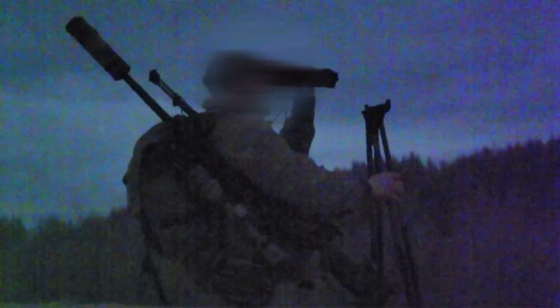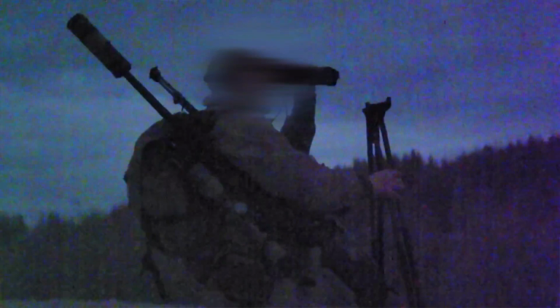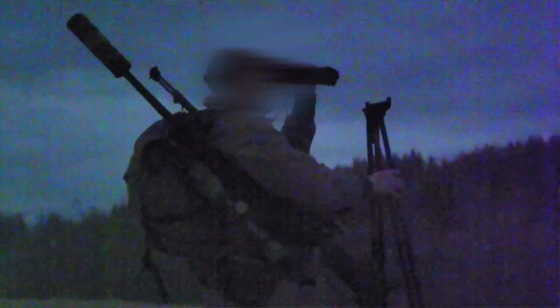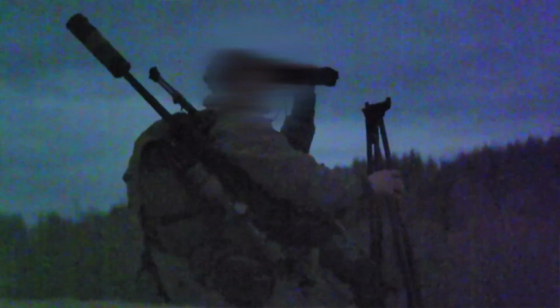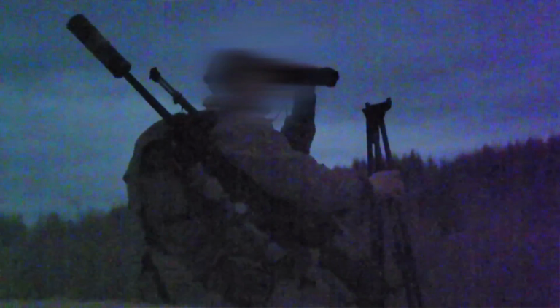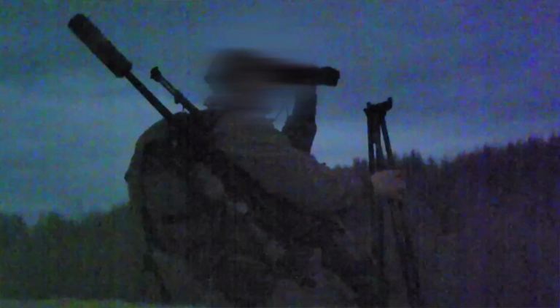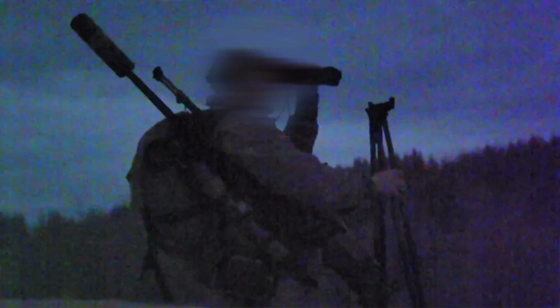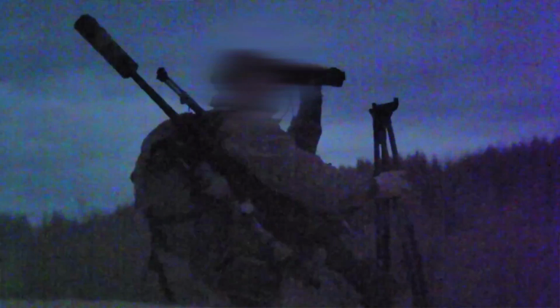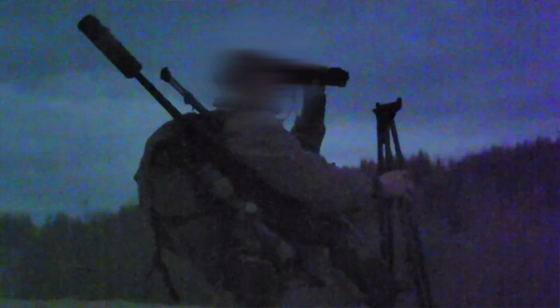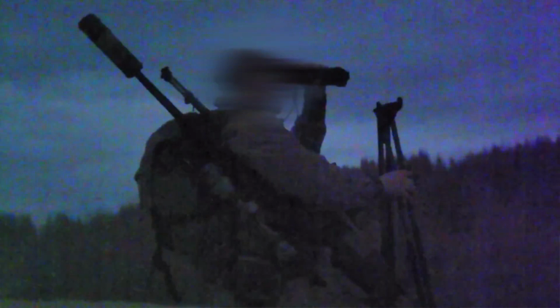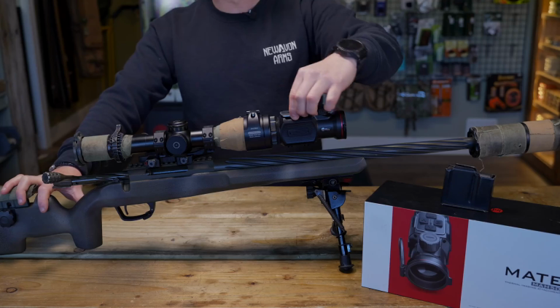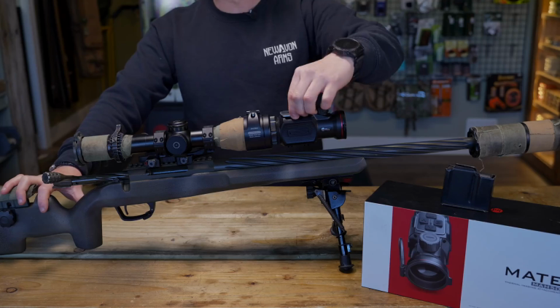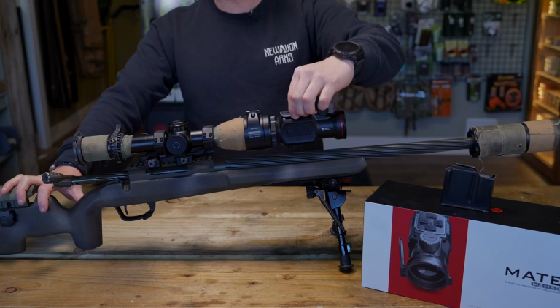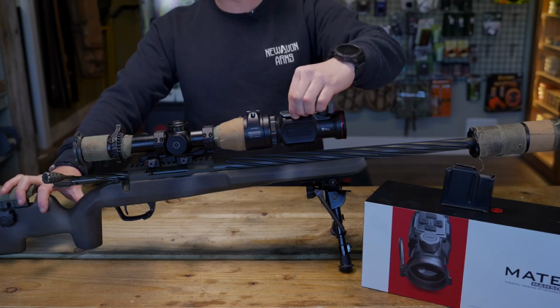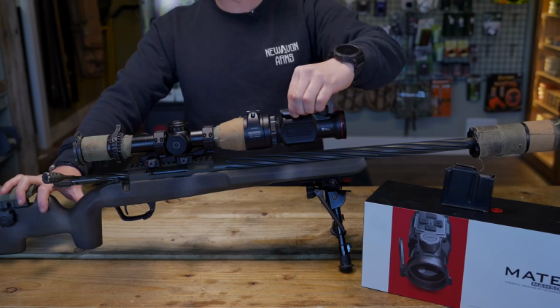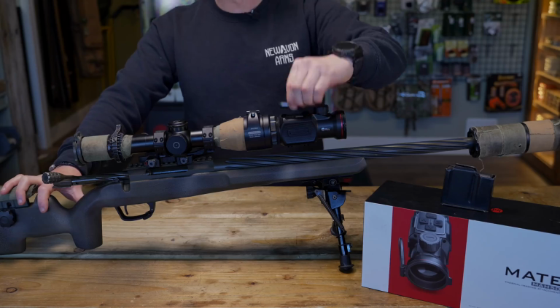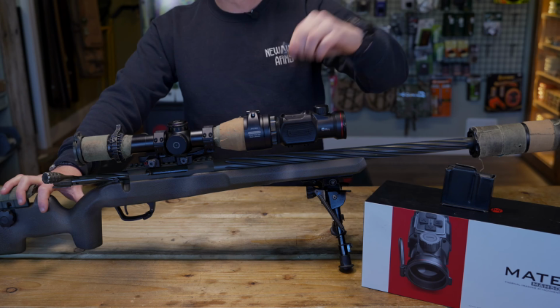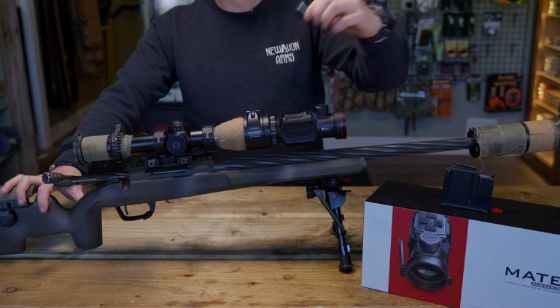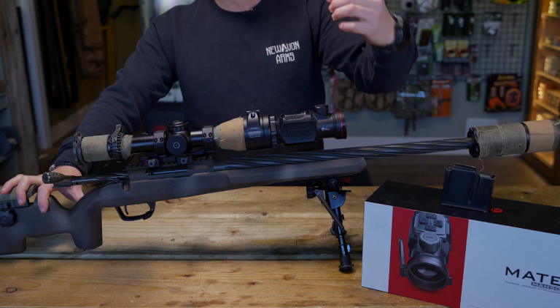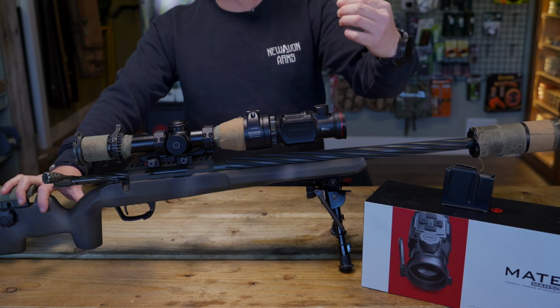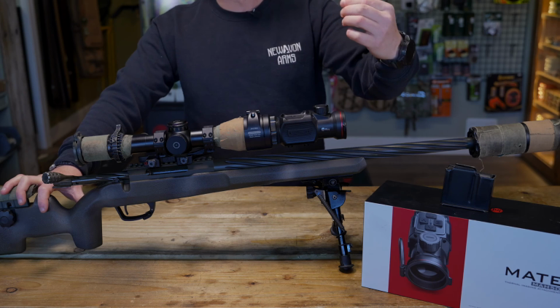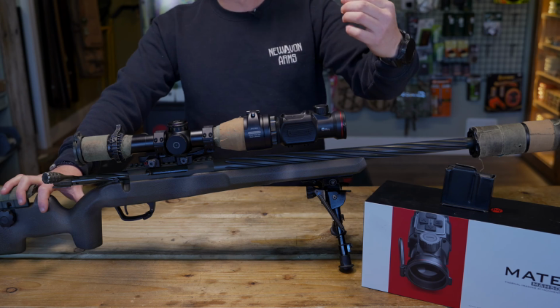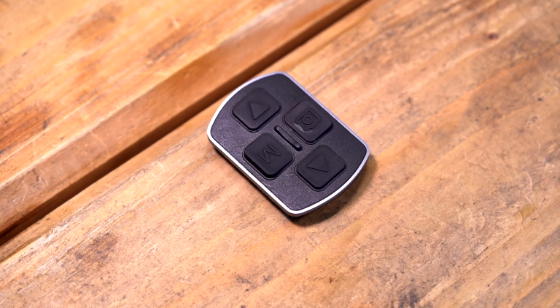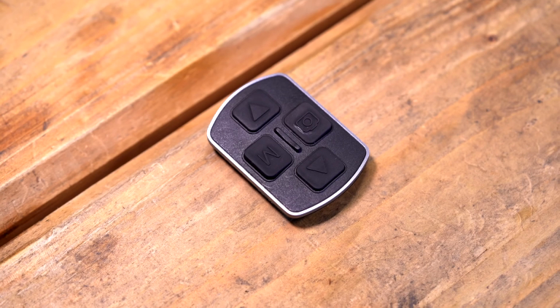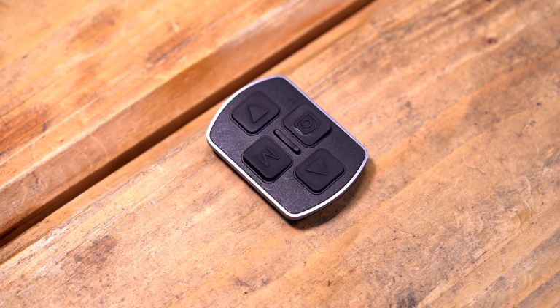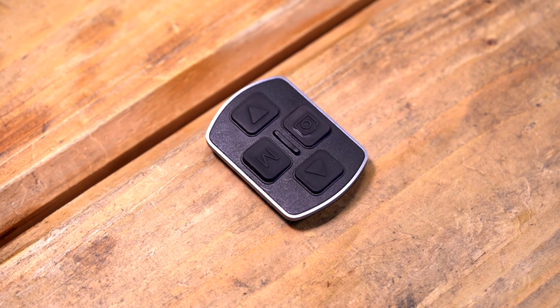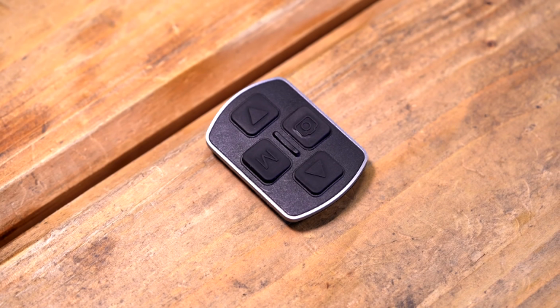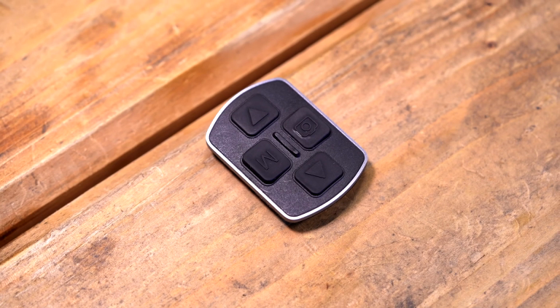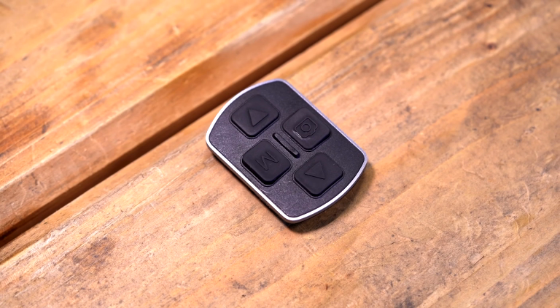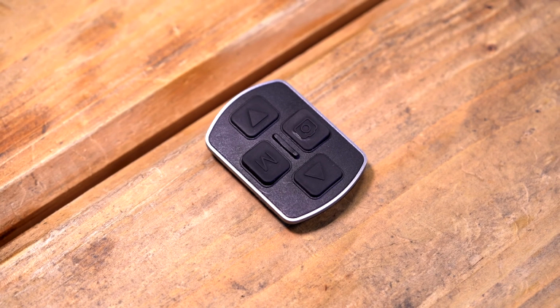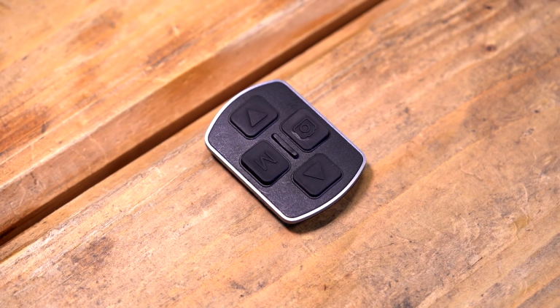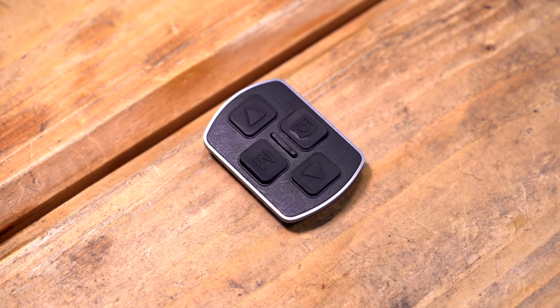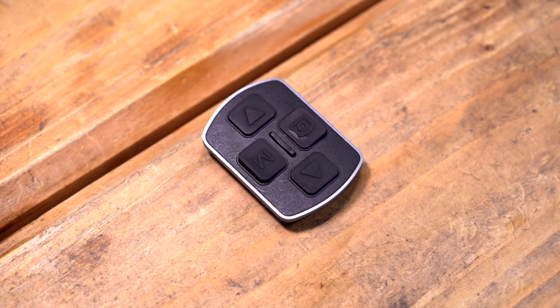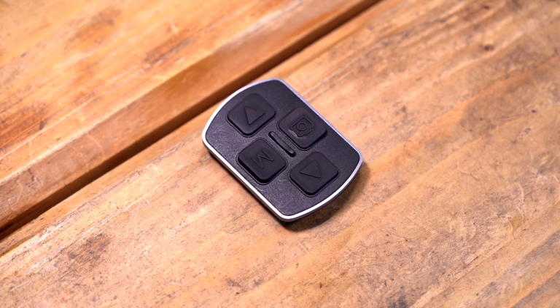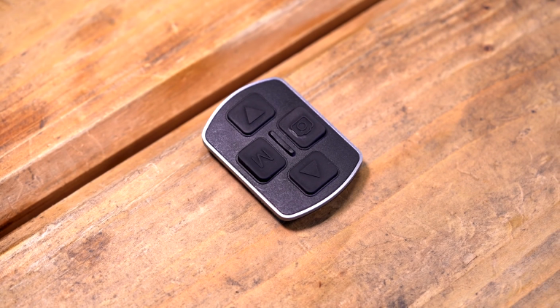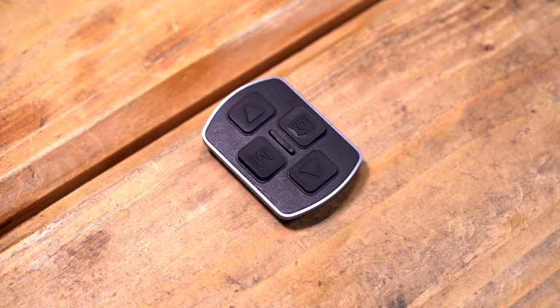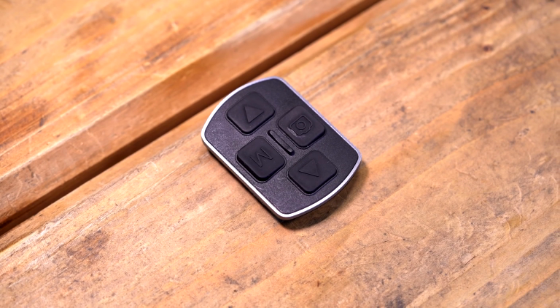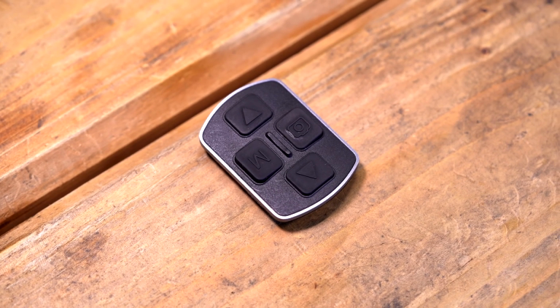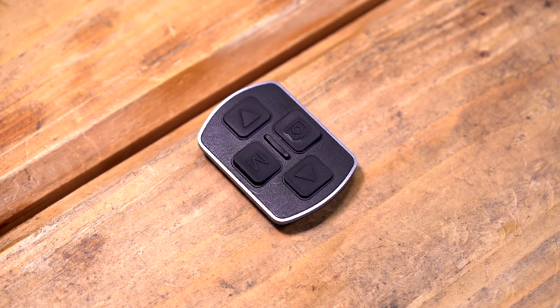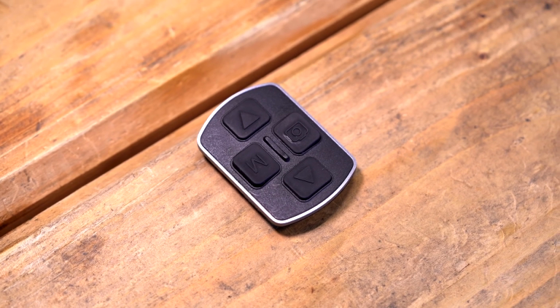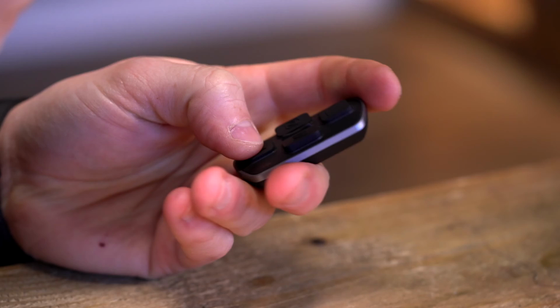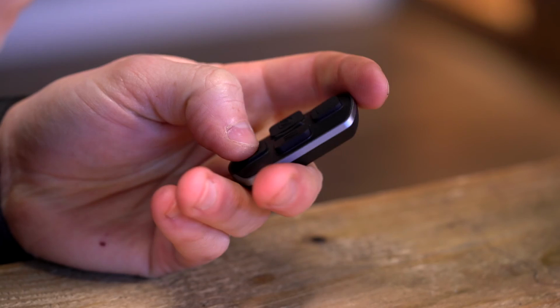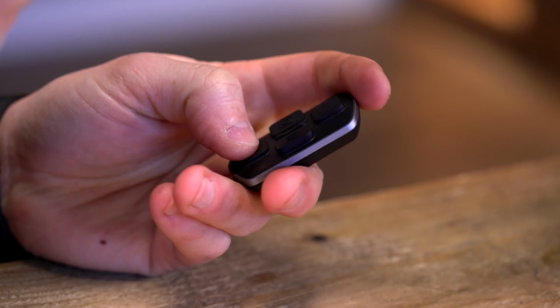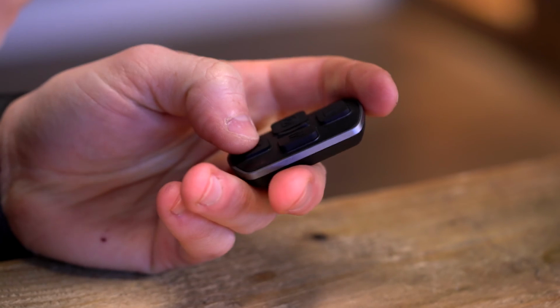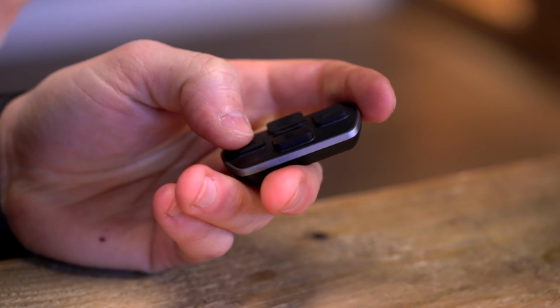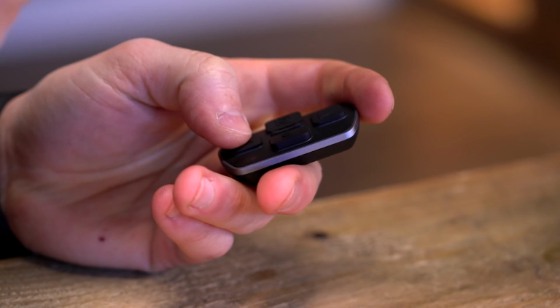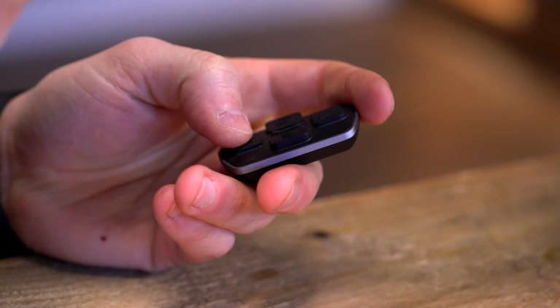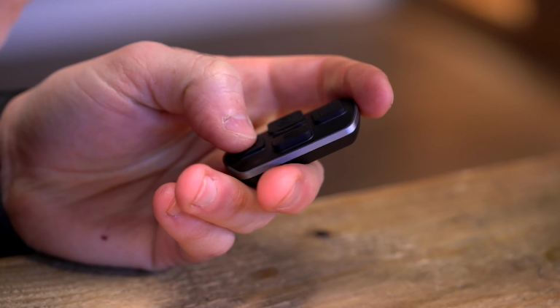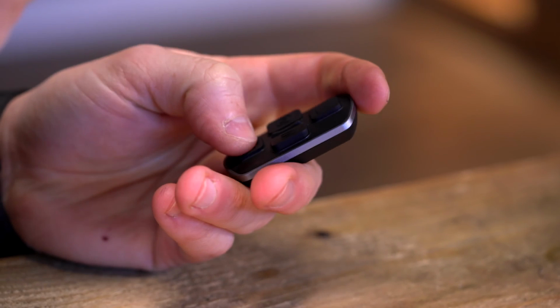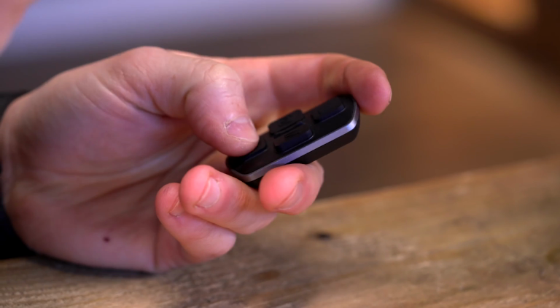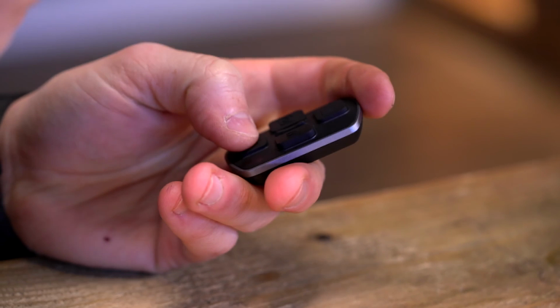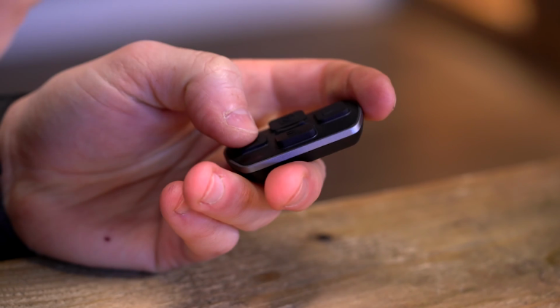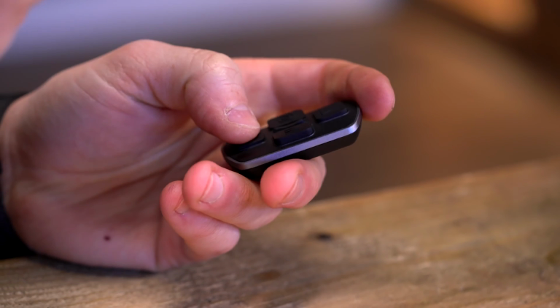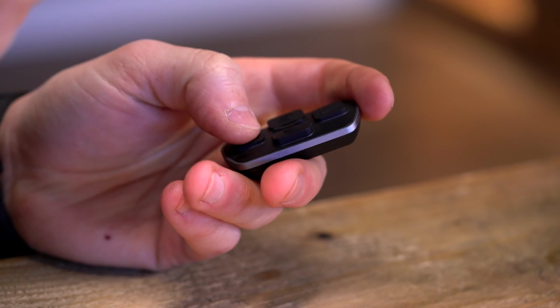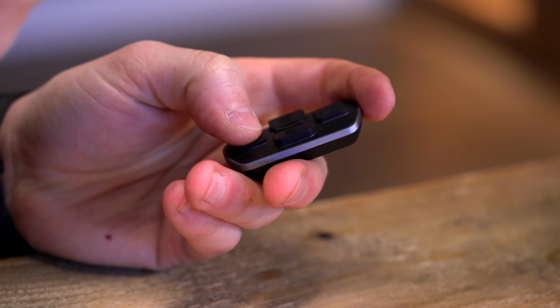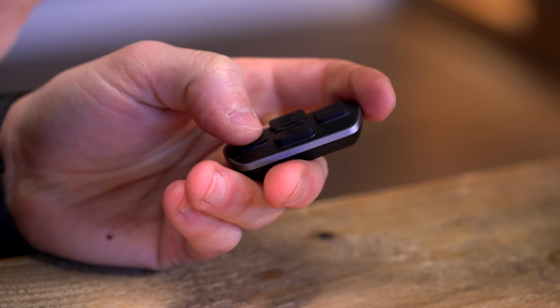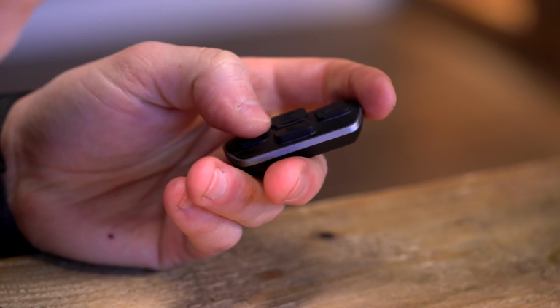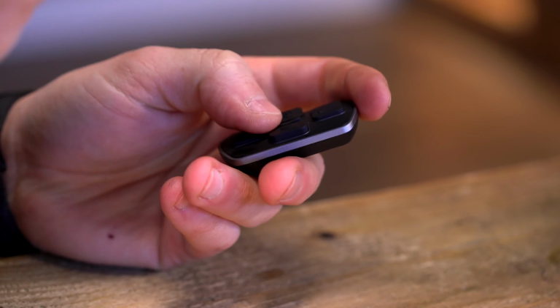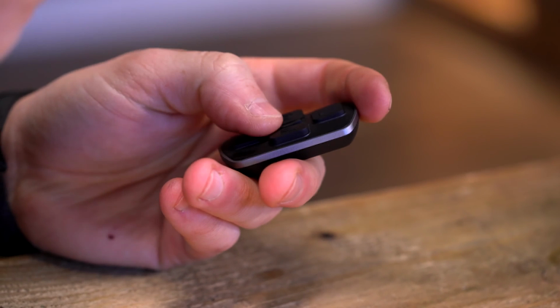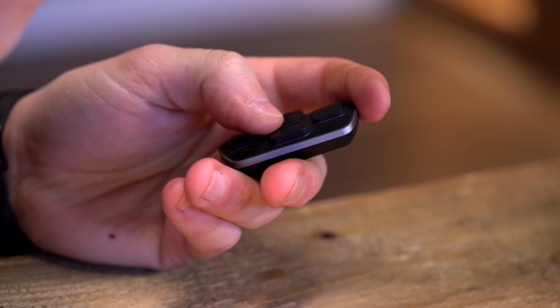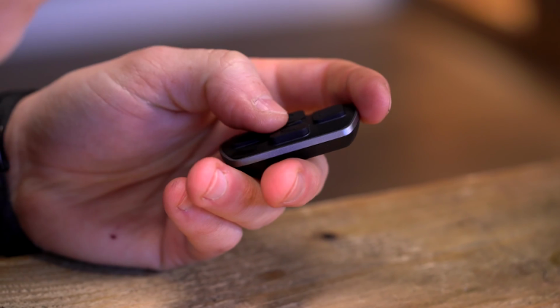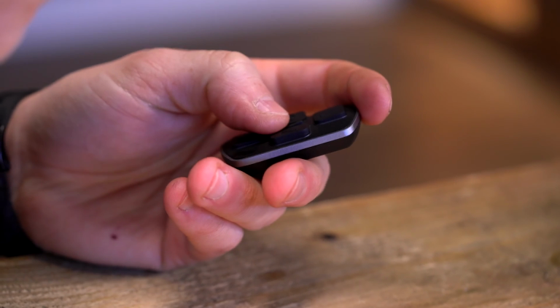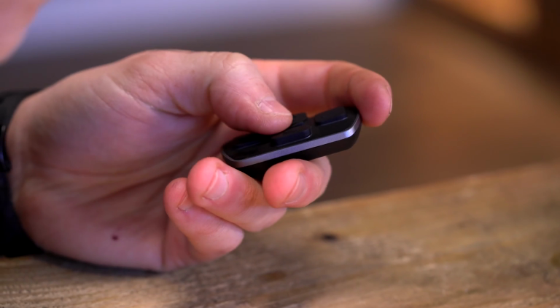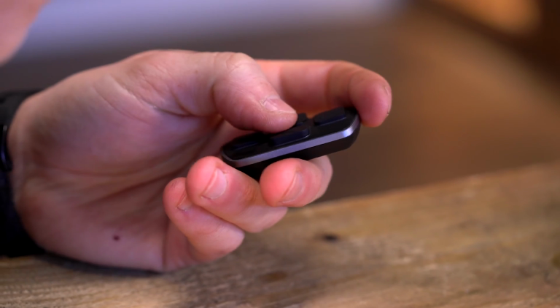It's got a detachable remote, so you can use that in your pocket, stow it away if you're moving around, and then add it back on to recharge it.